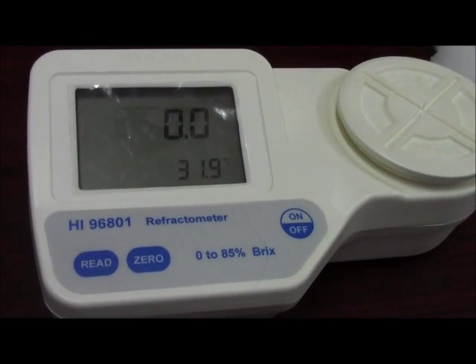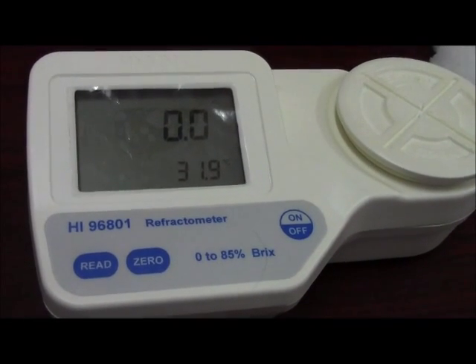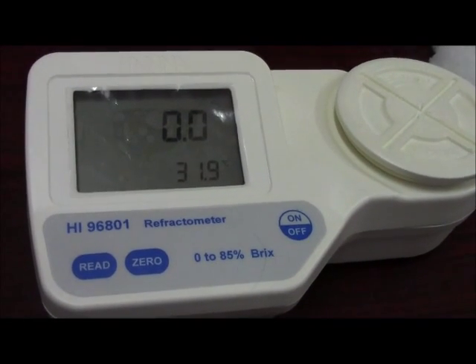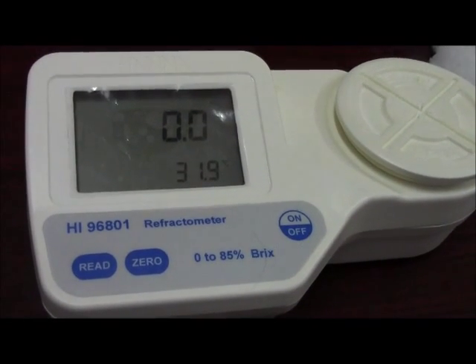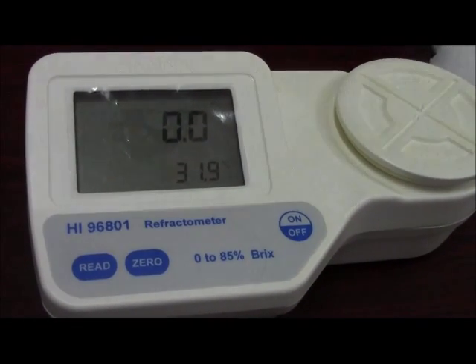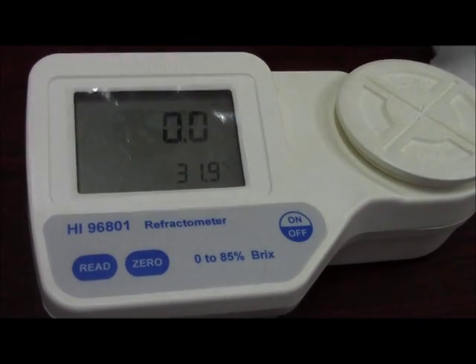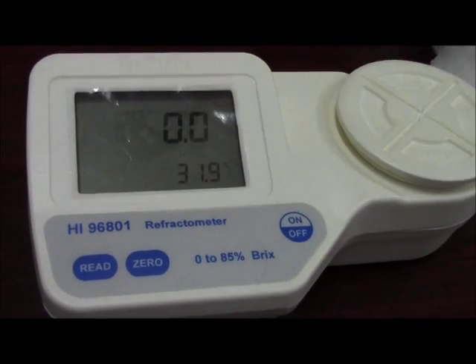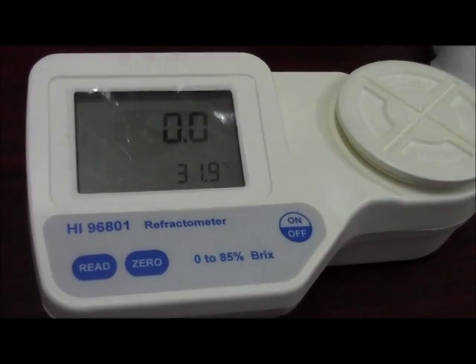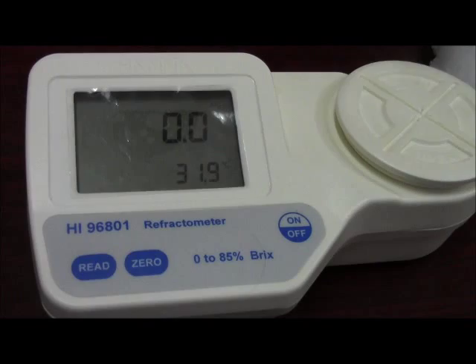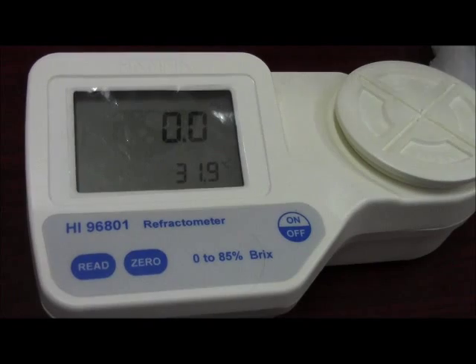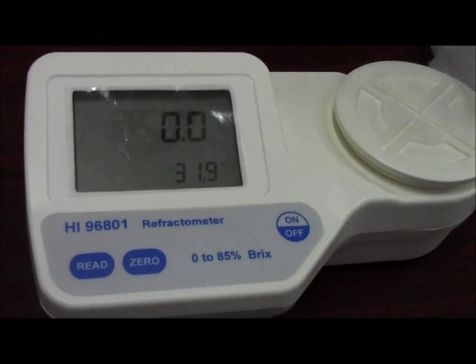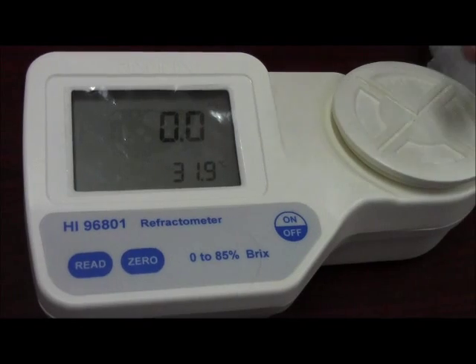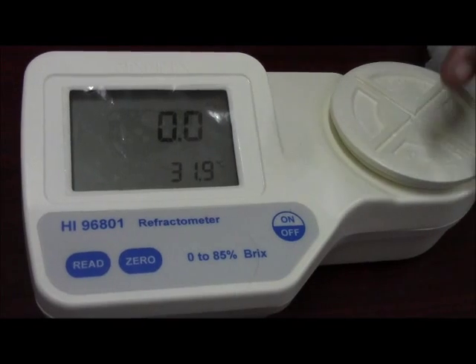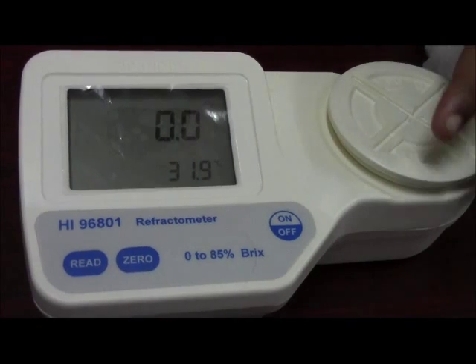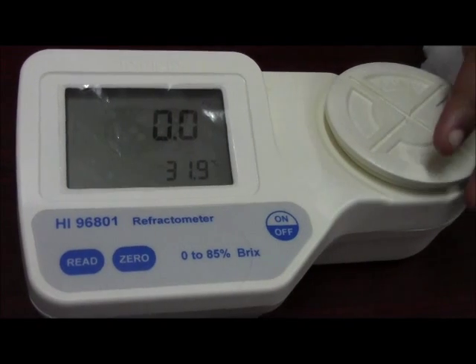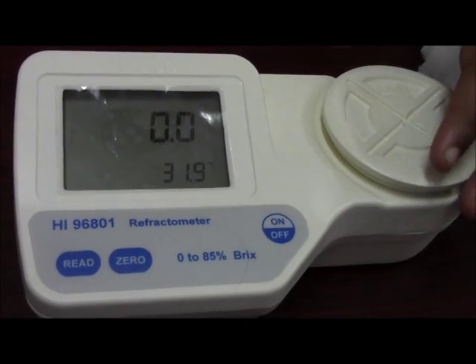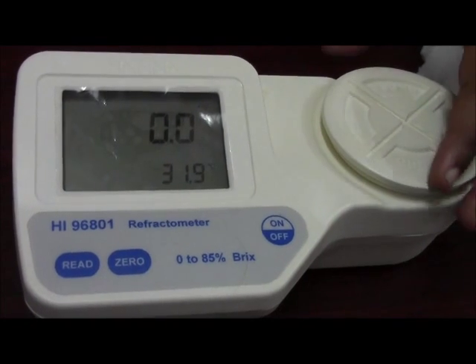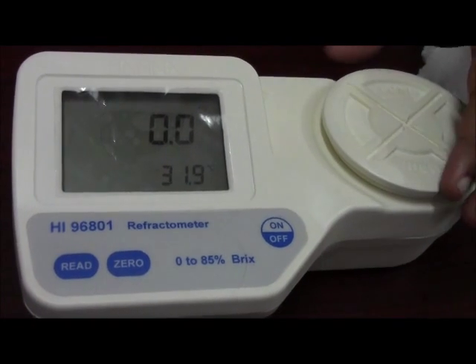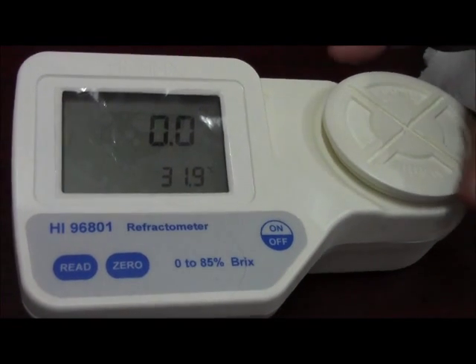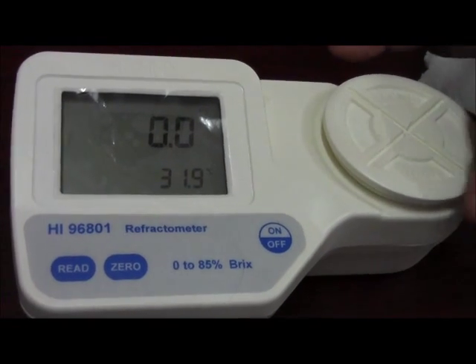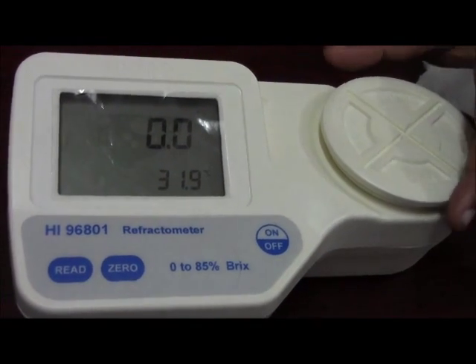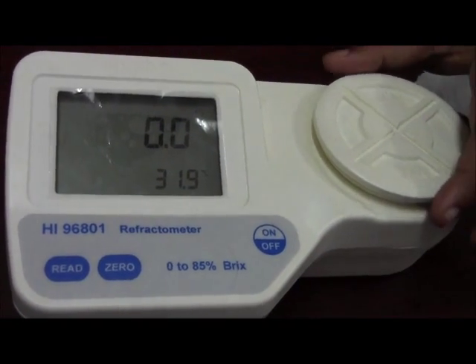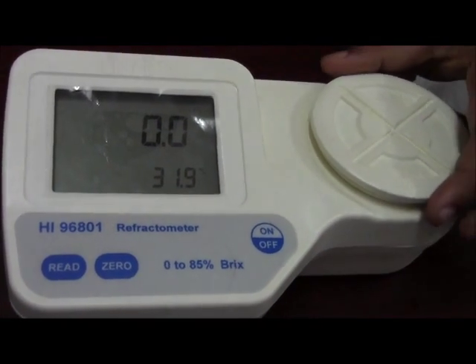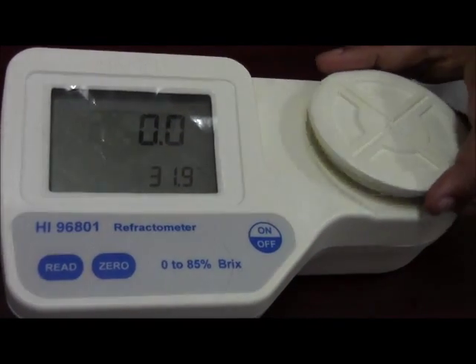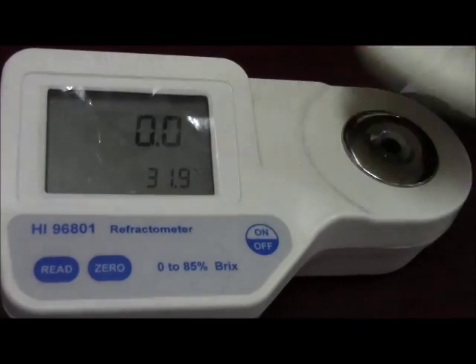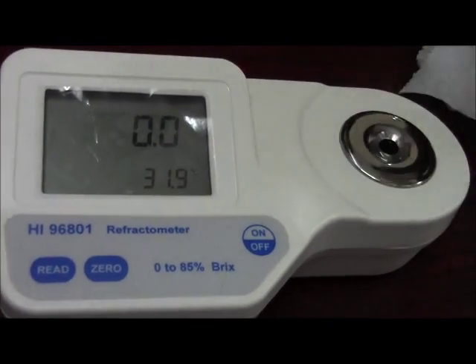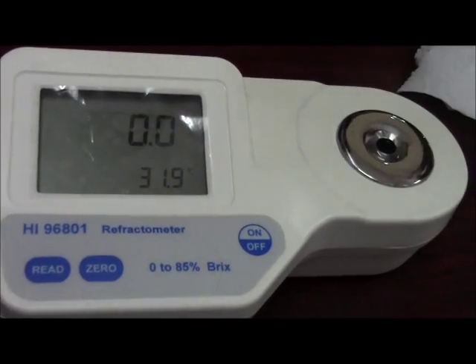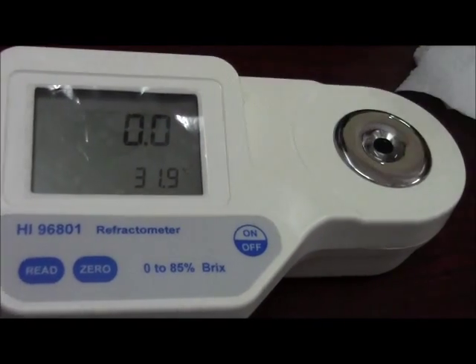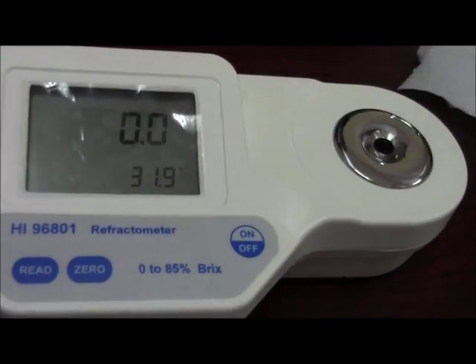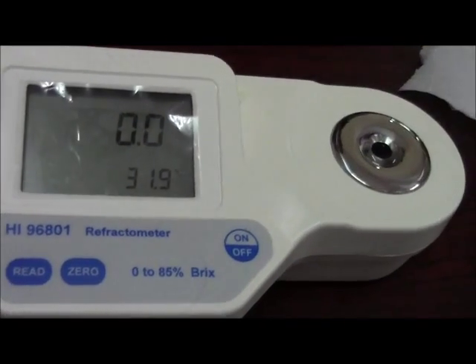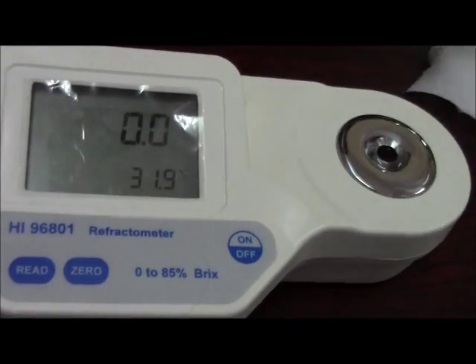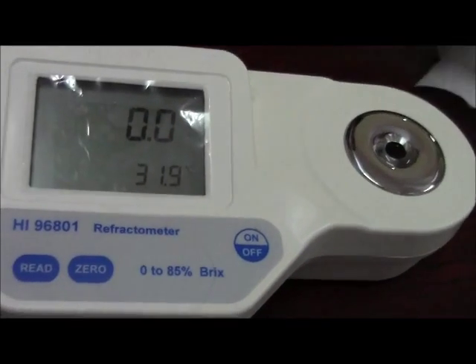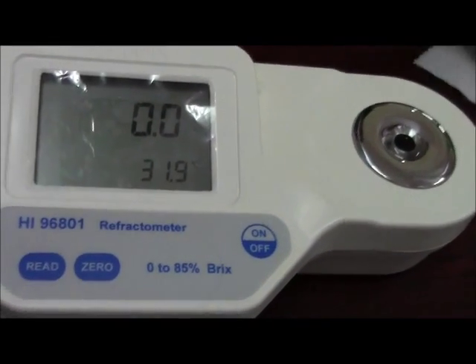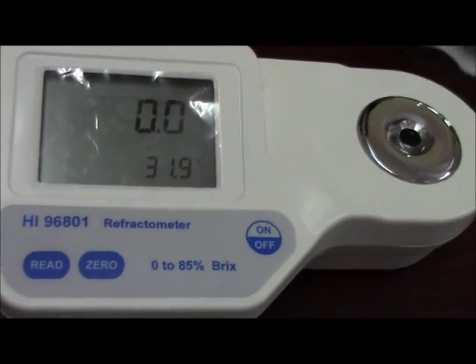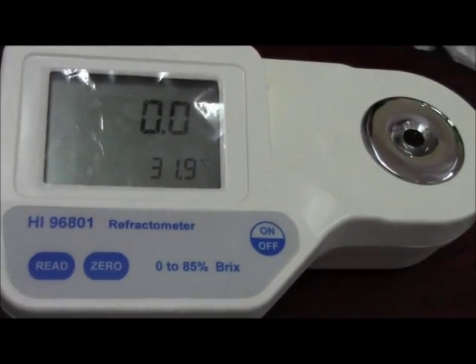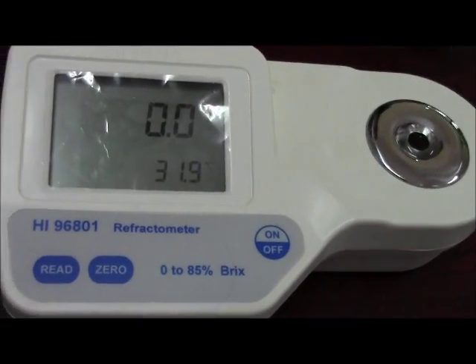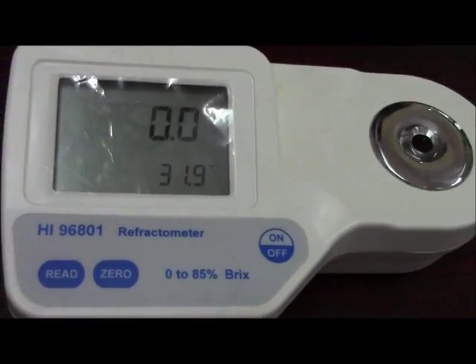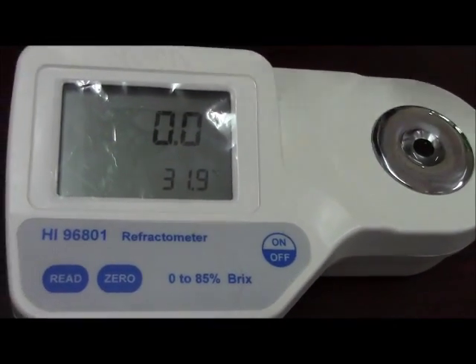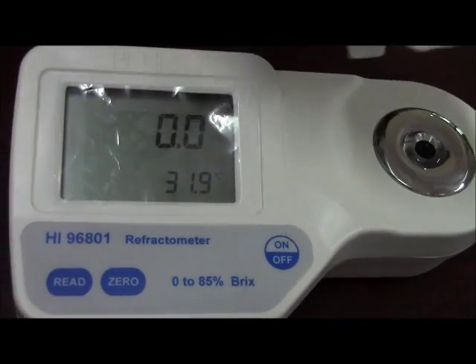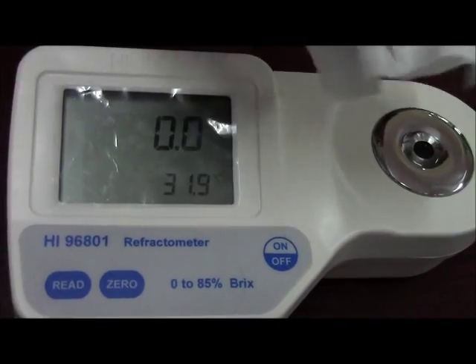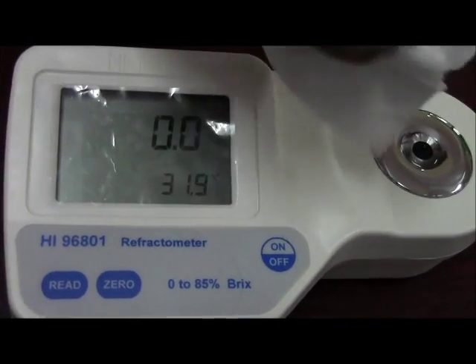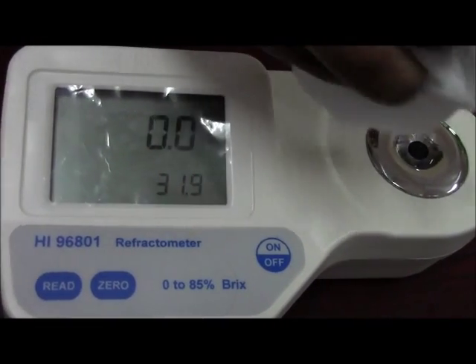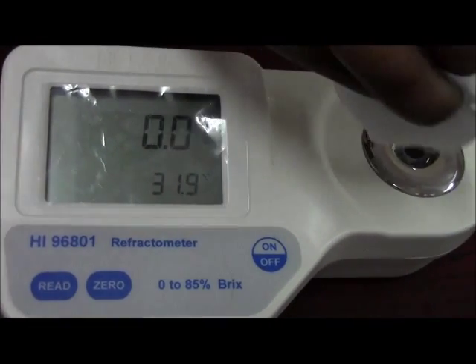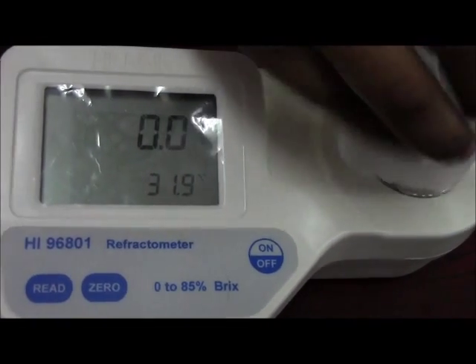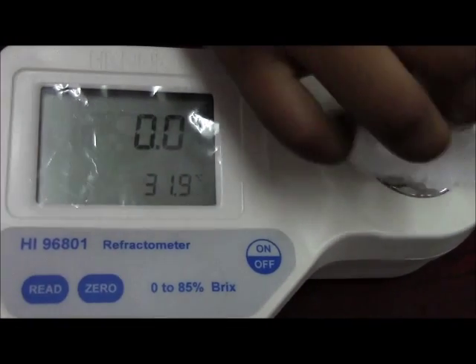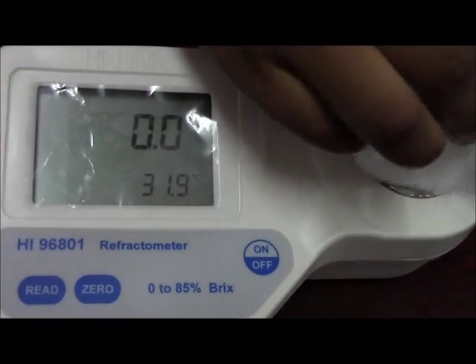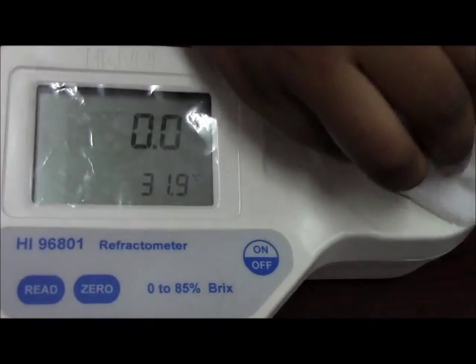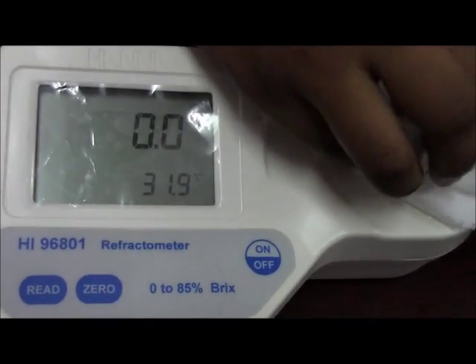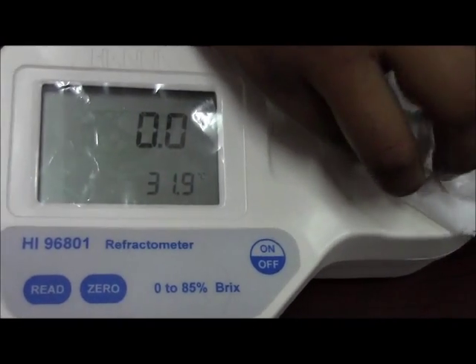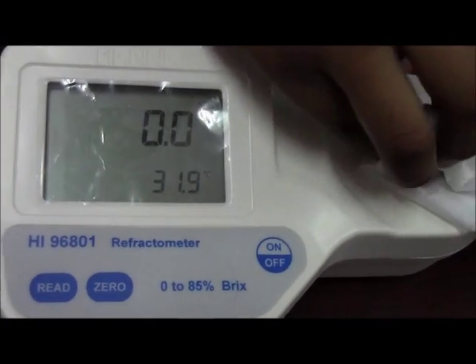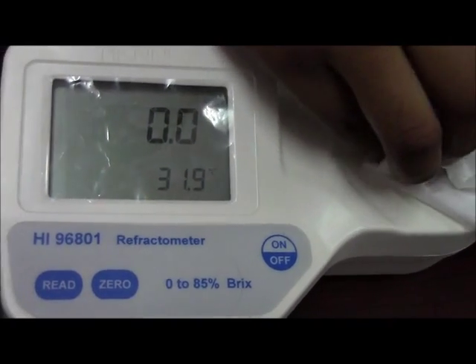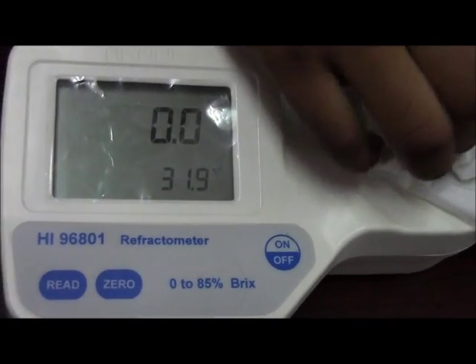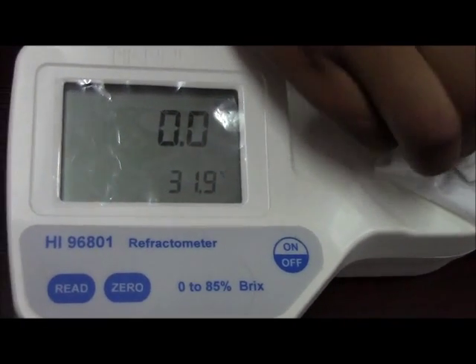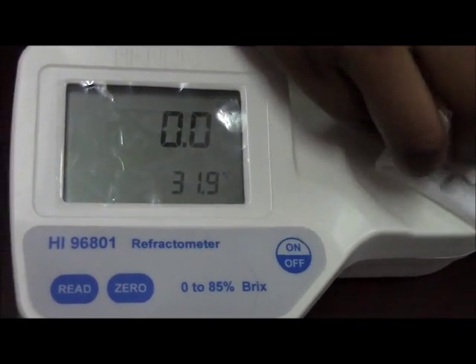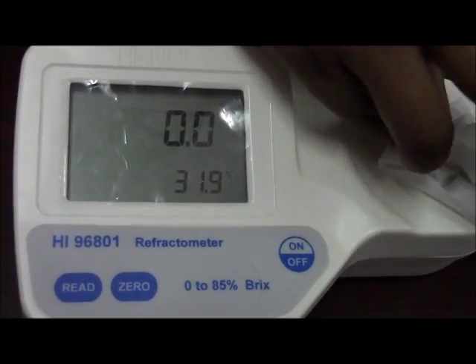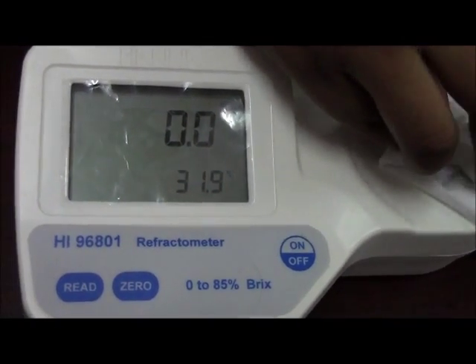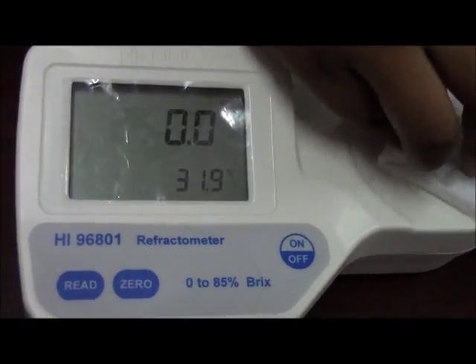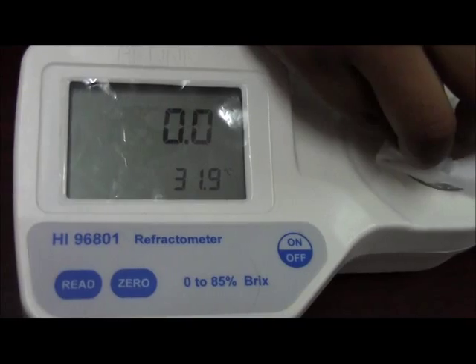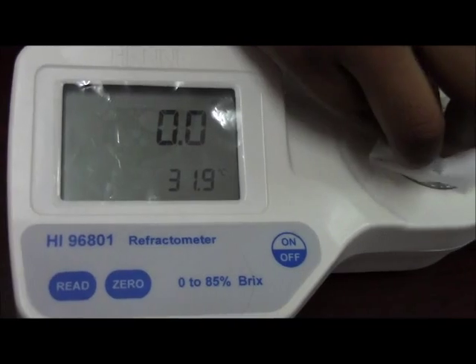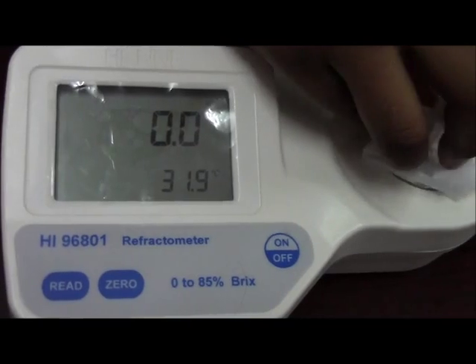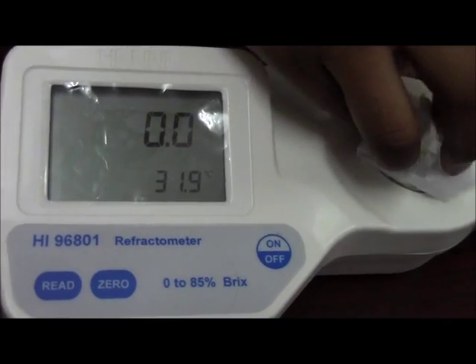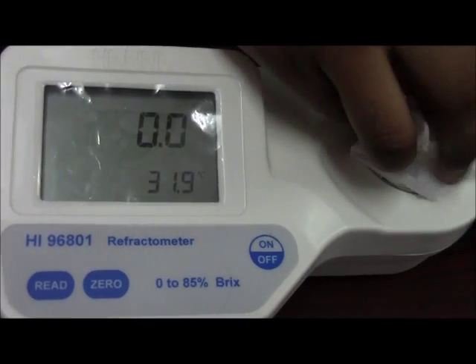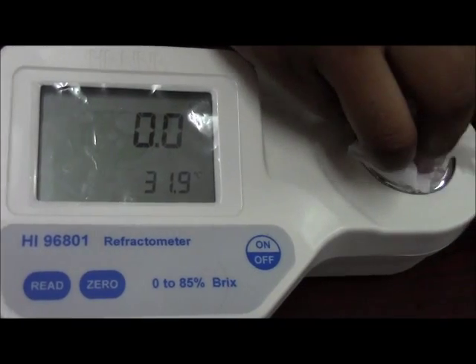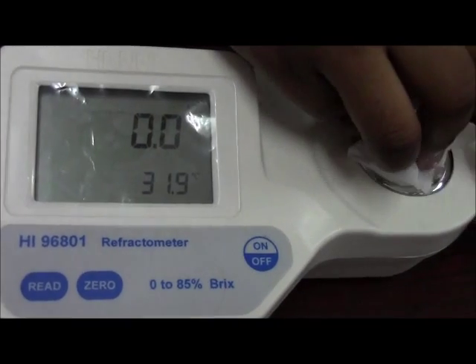Now the meter has been calibrated again. Wipe off the distilled water.